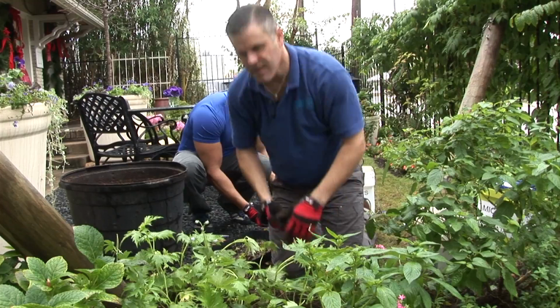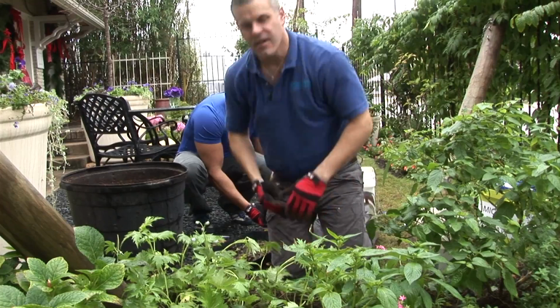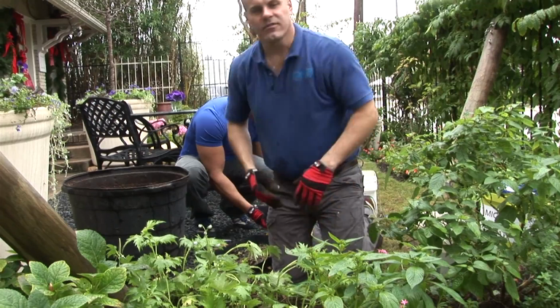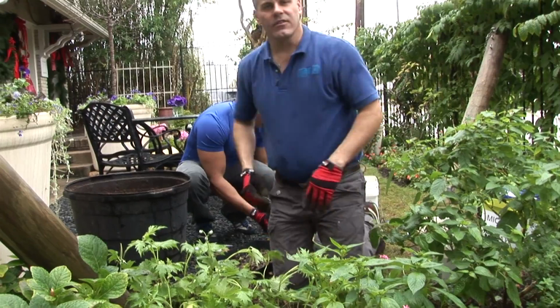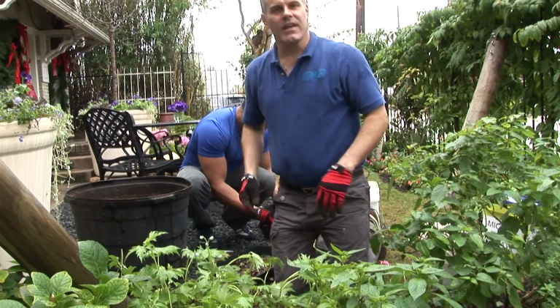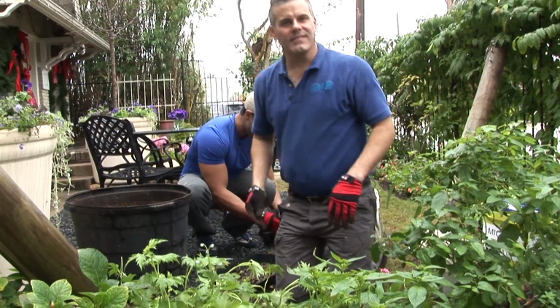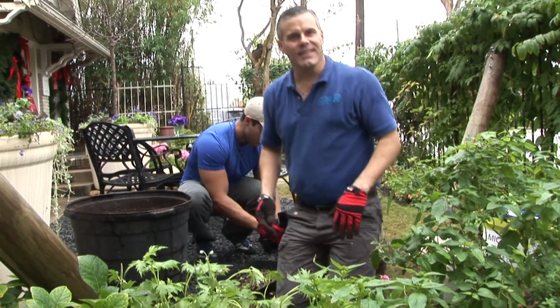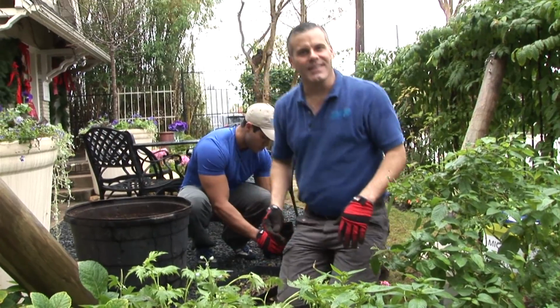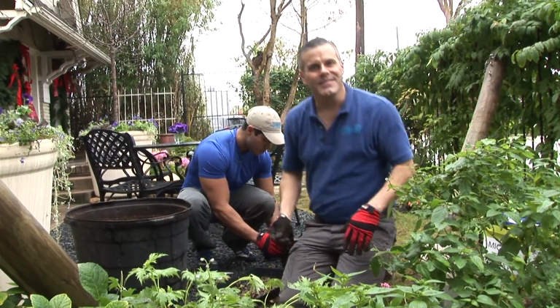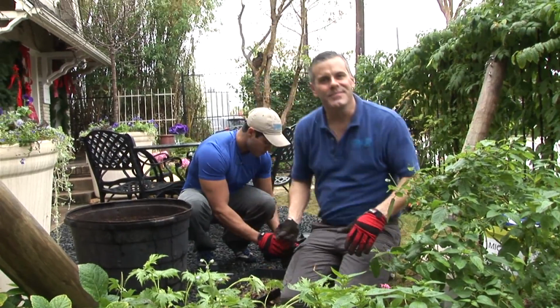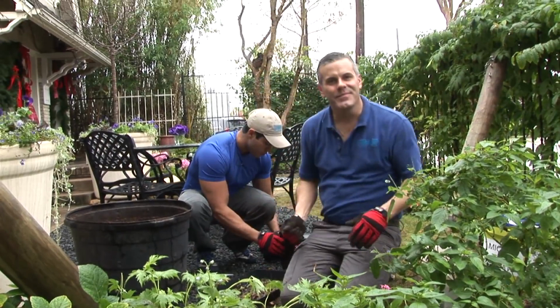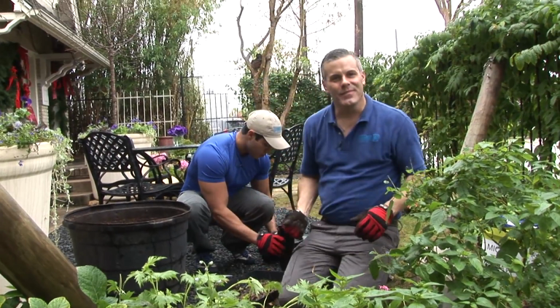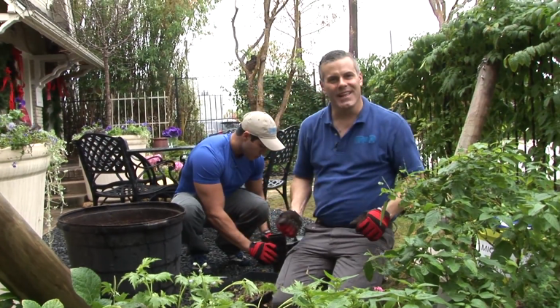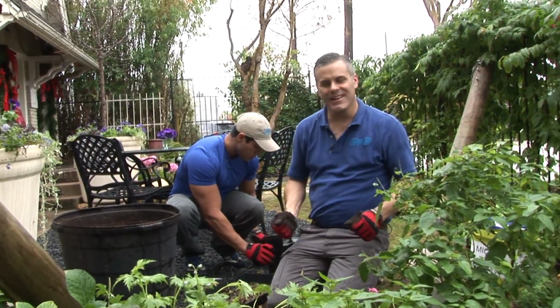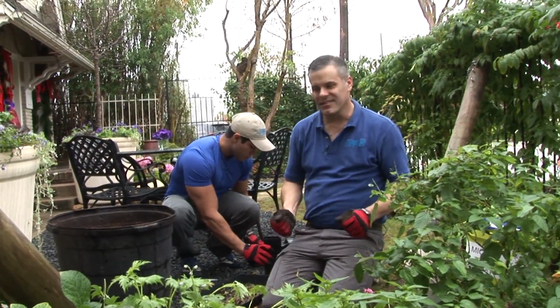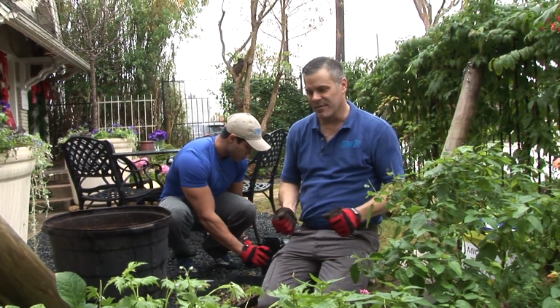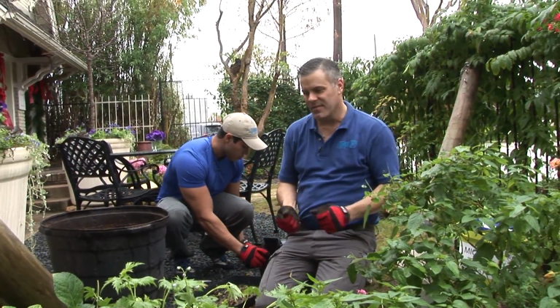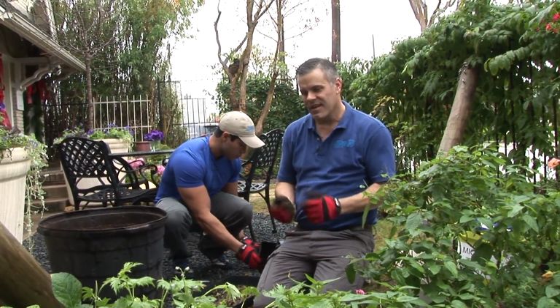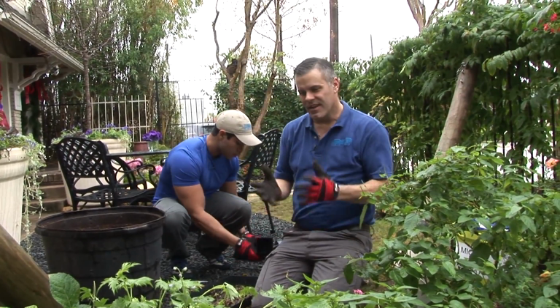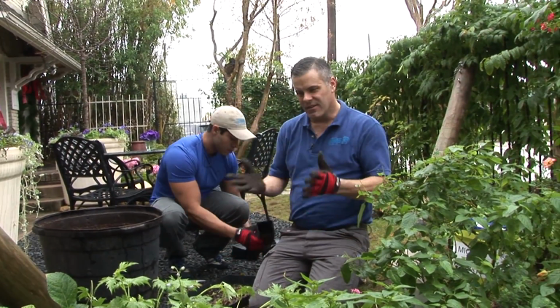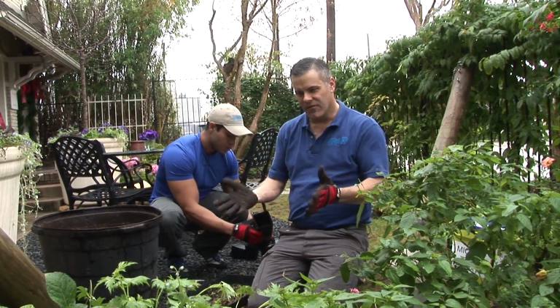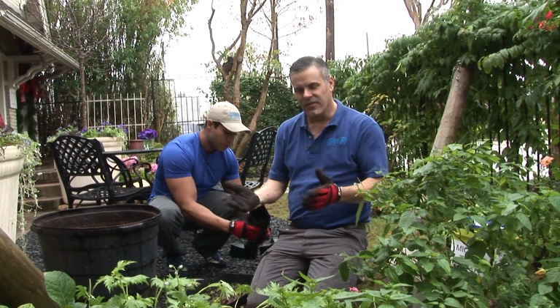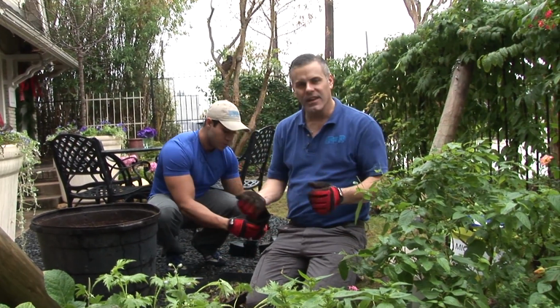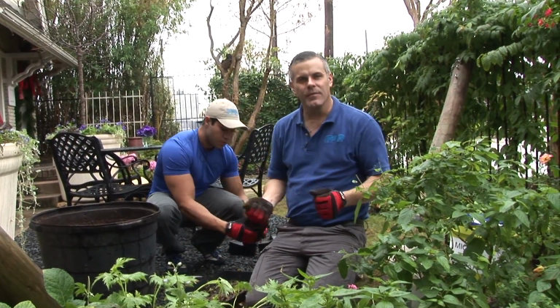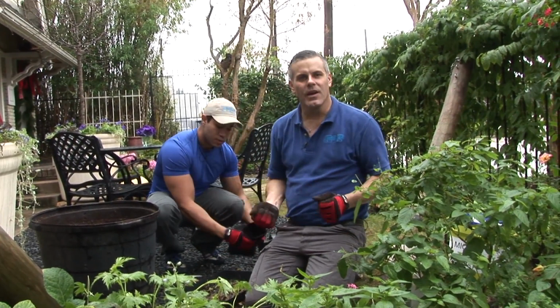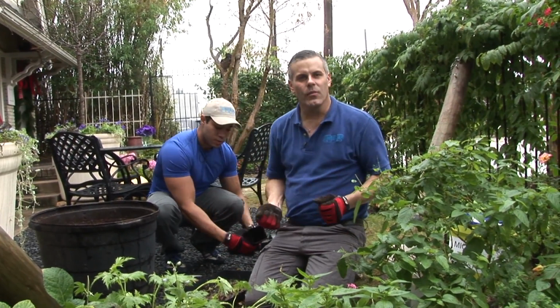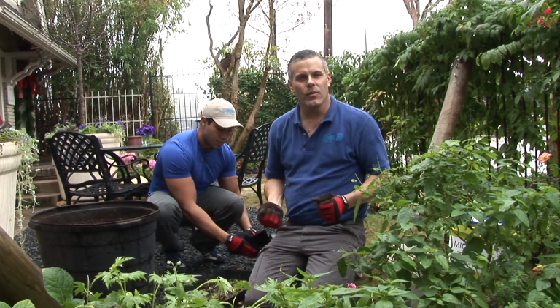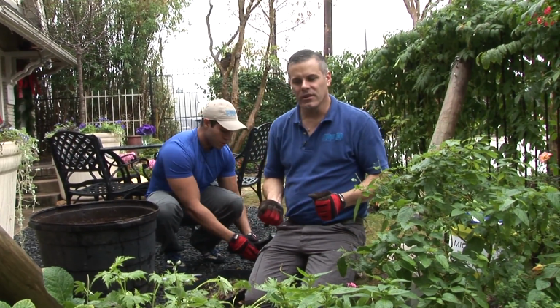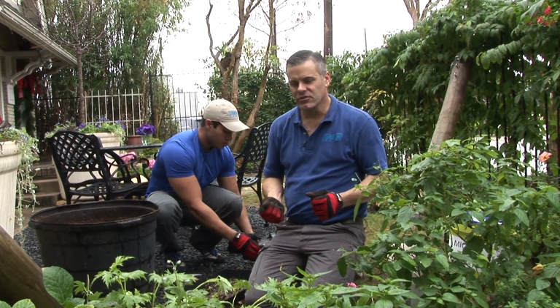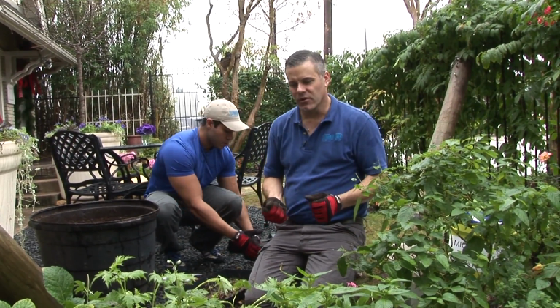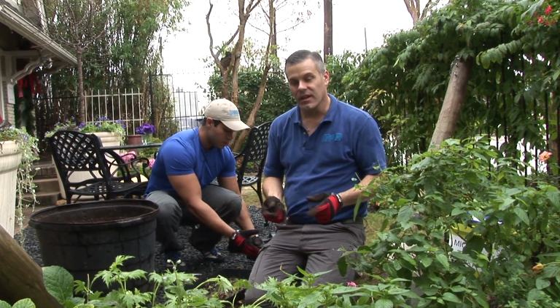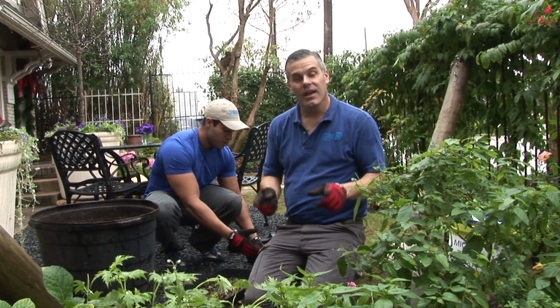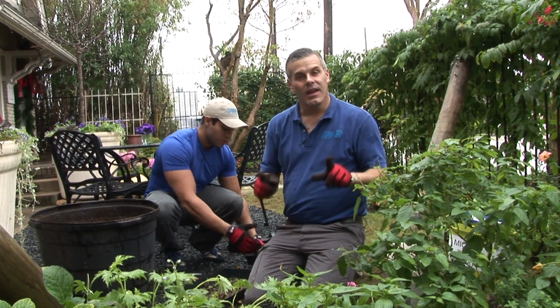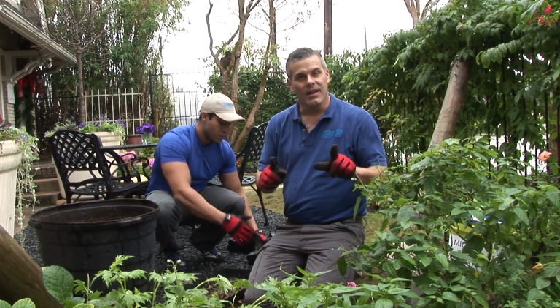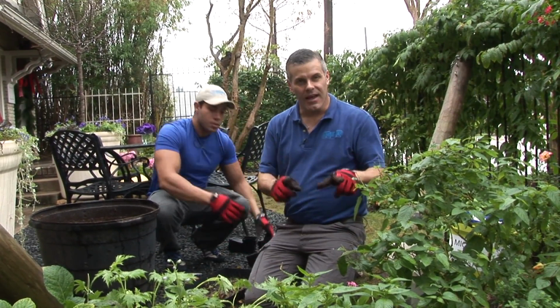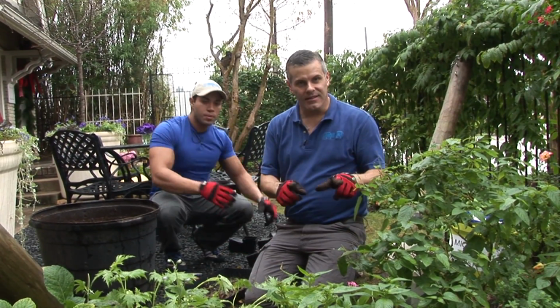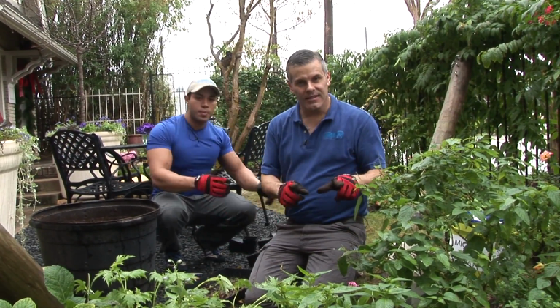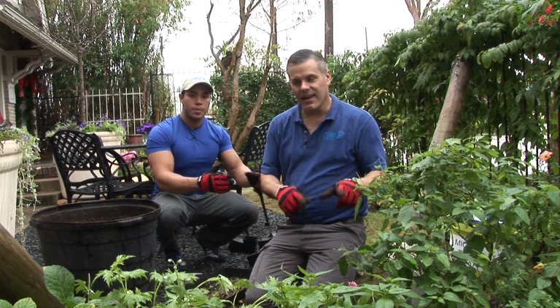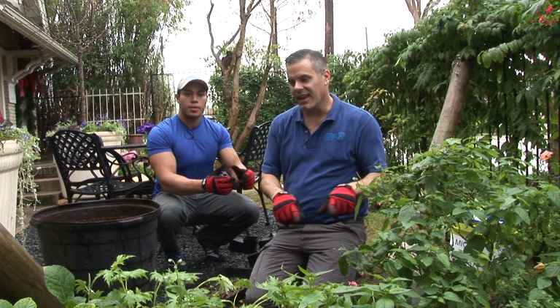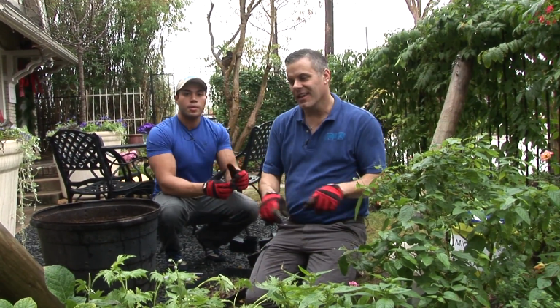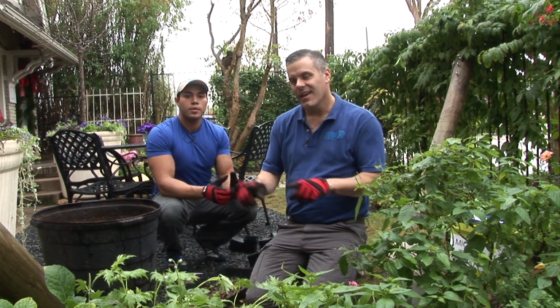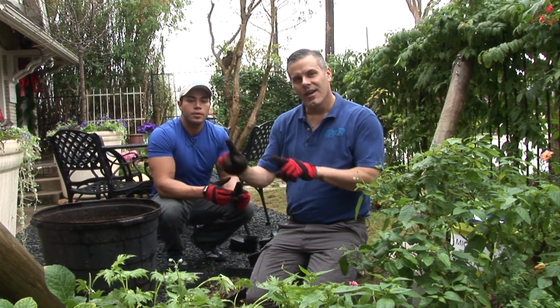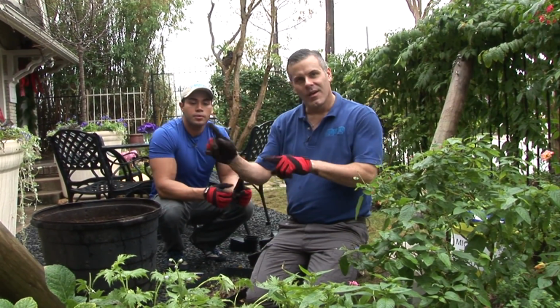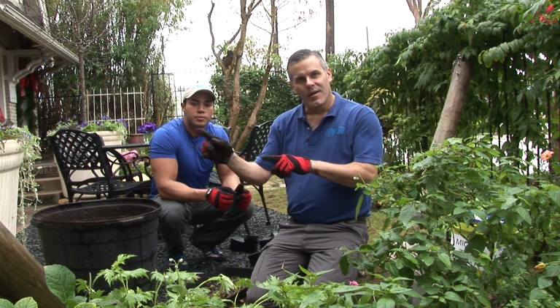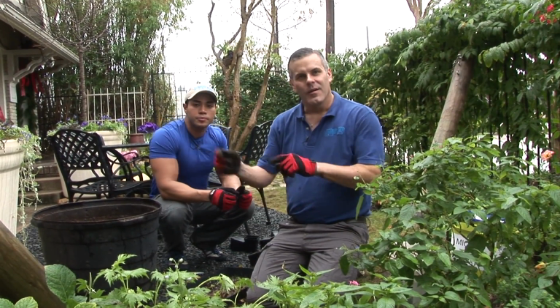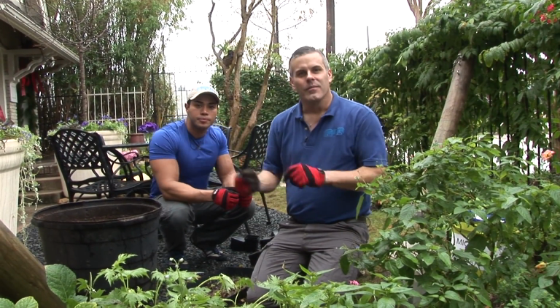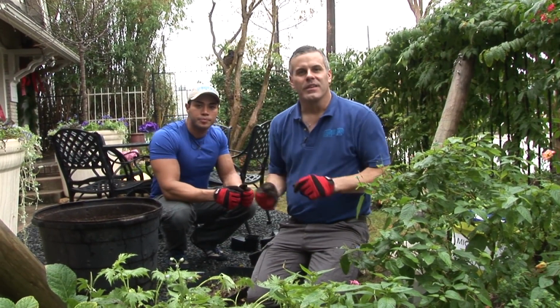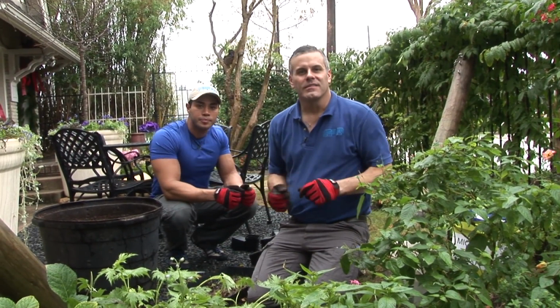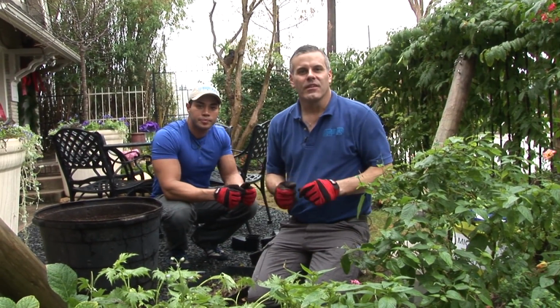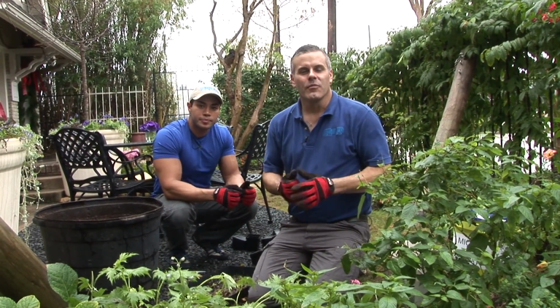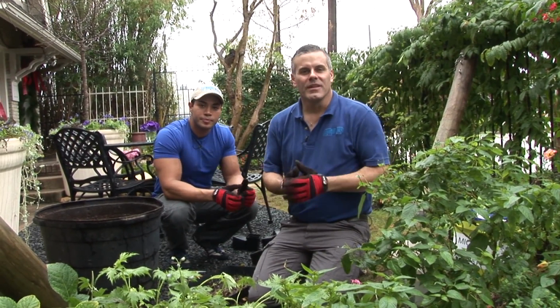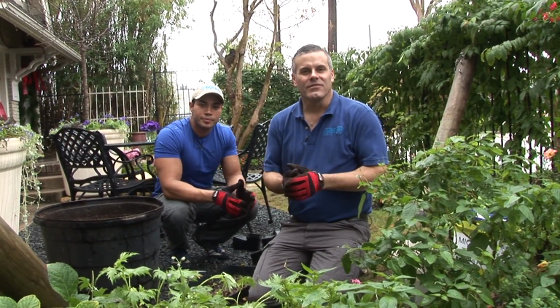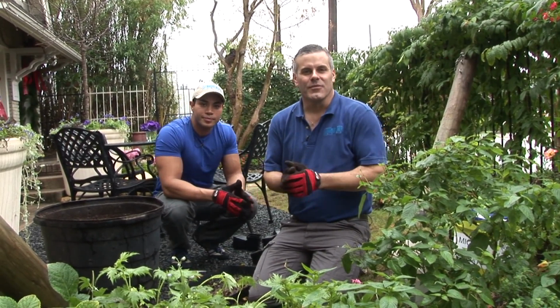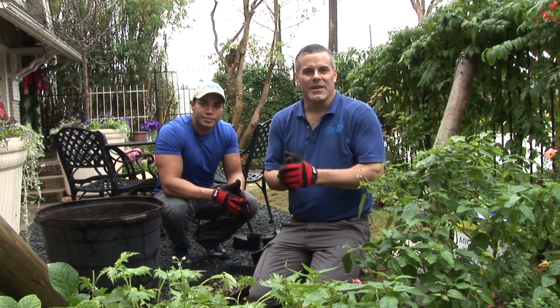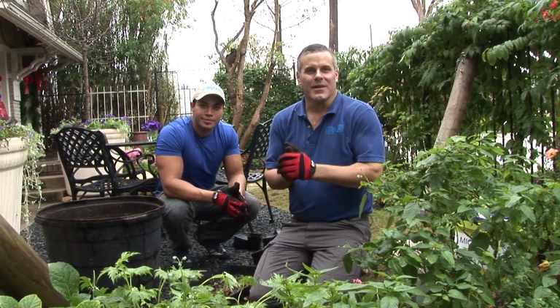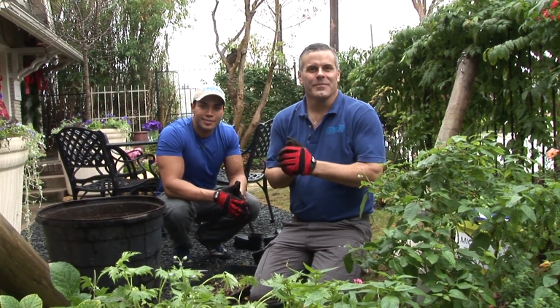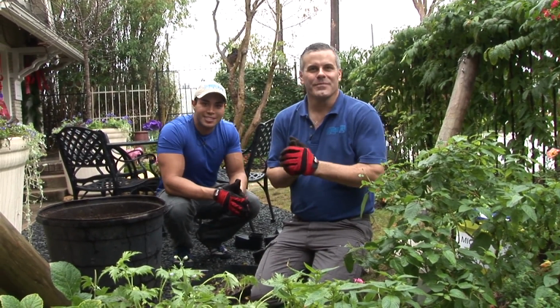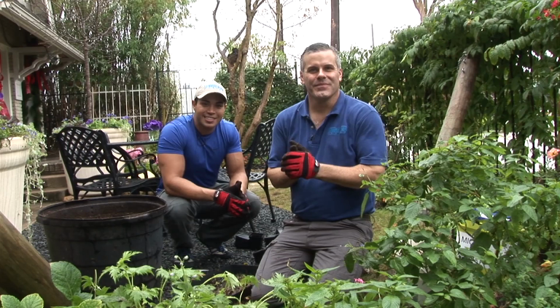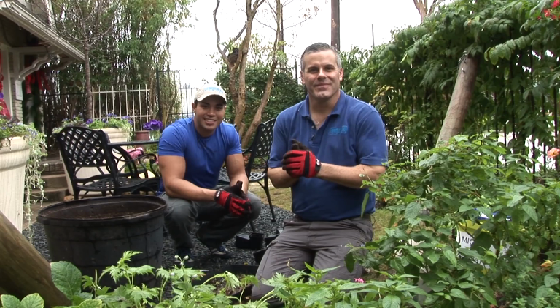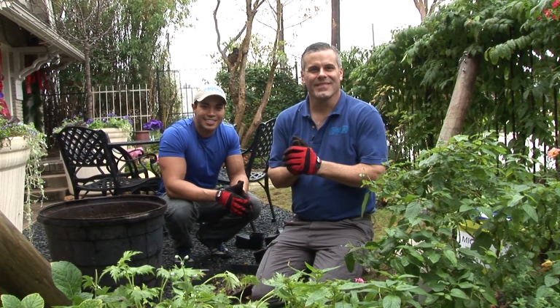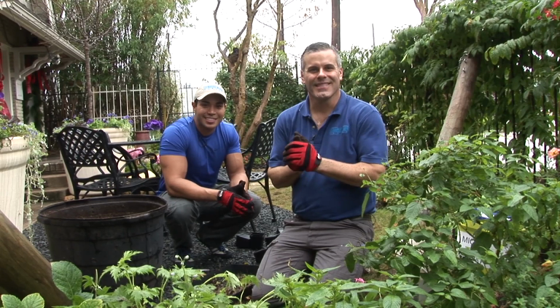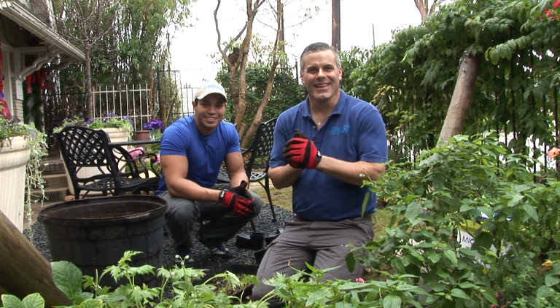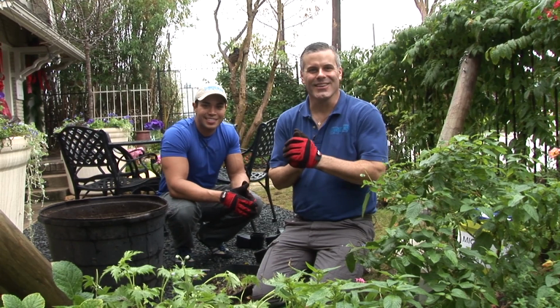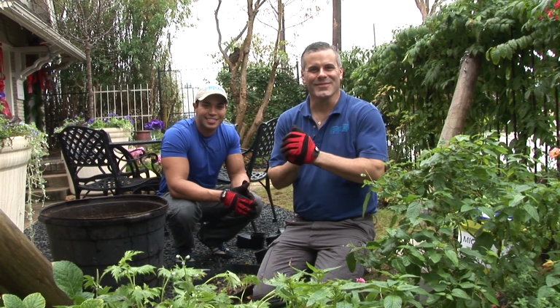So that's it — planted some delphinium that we will enjoy not today, but several months from now. Thank you.